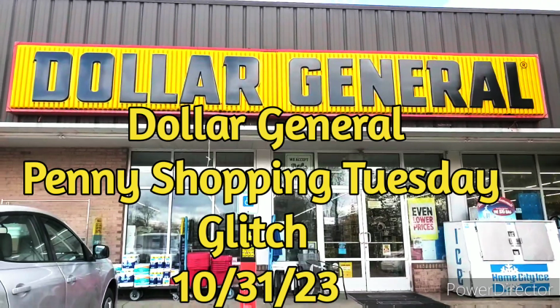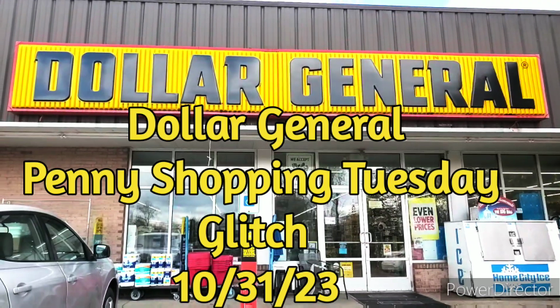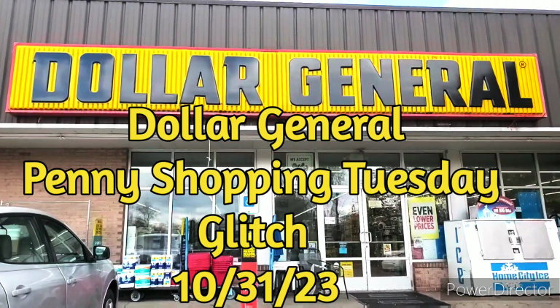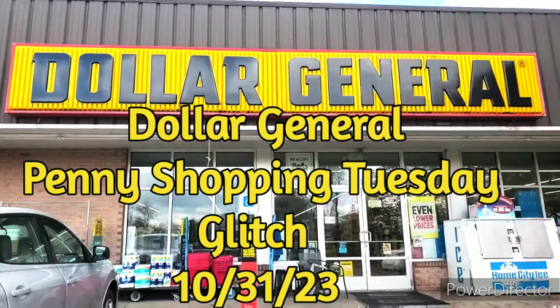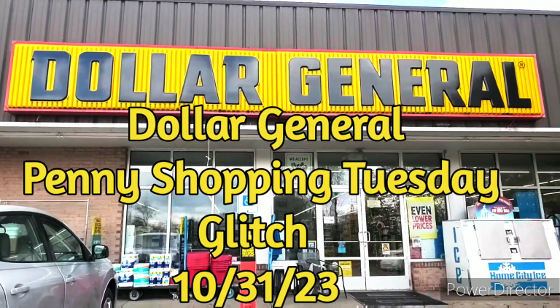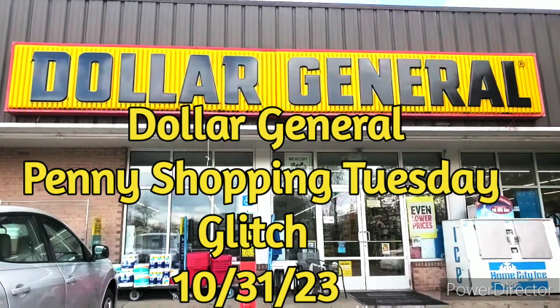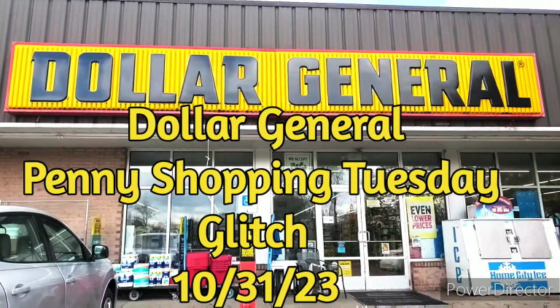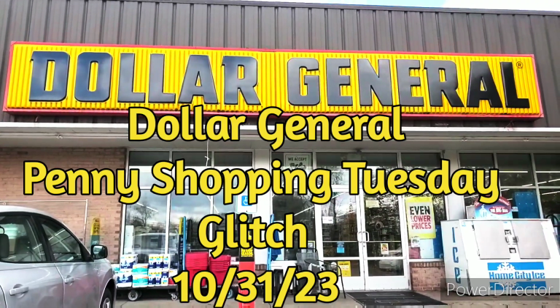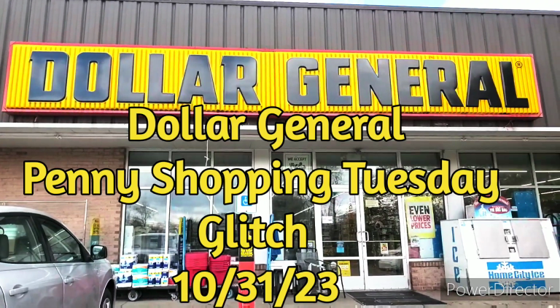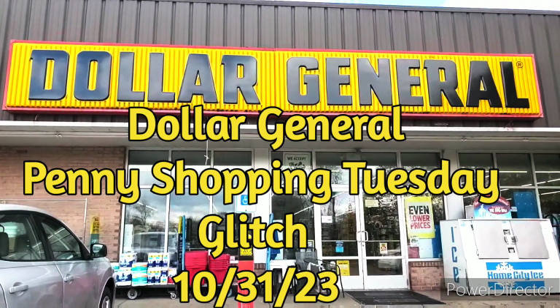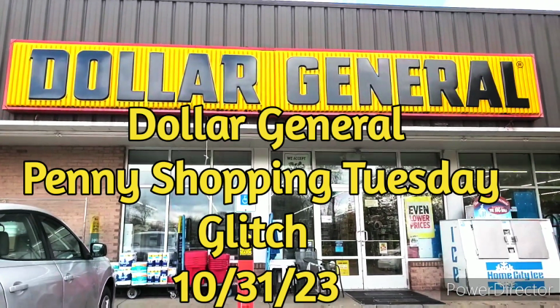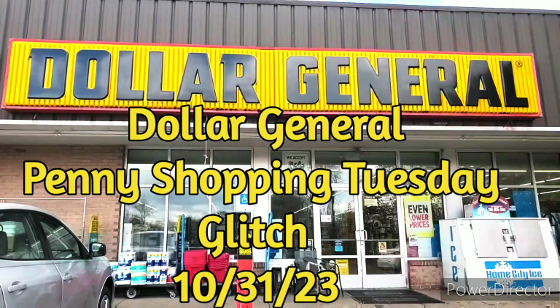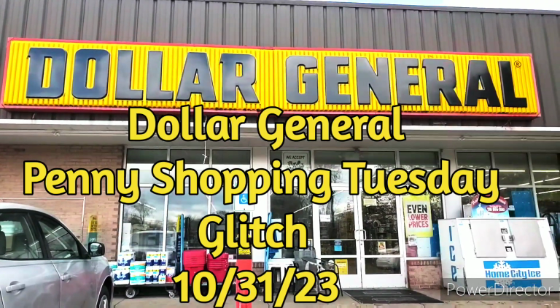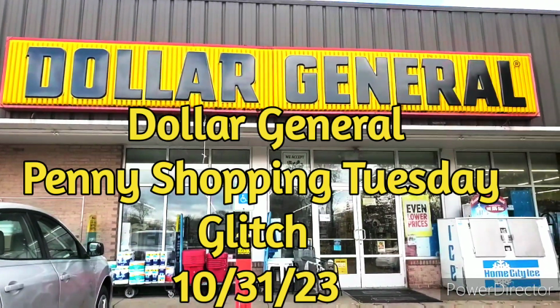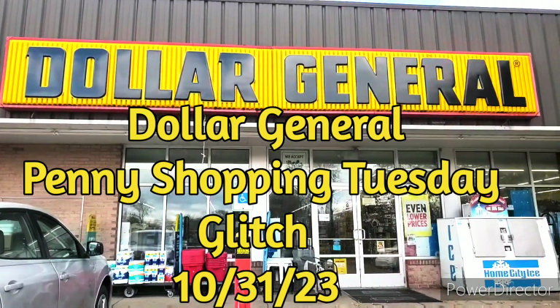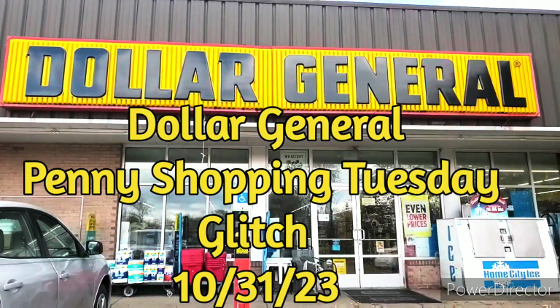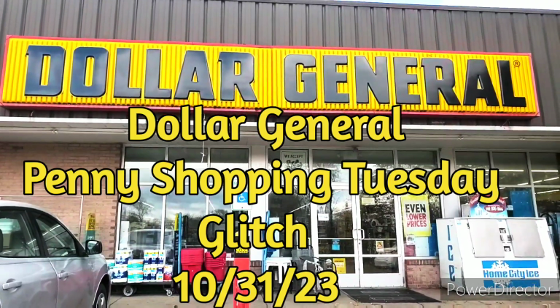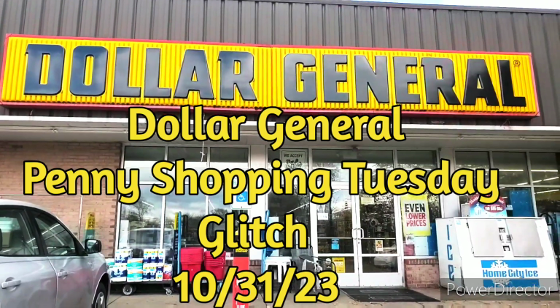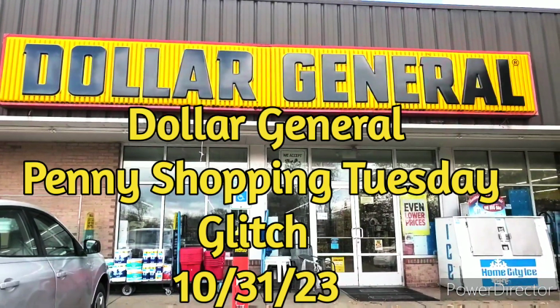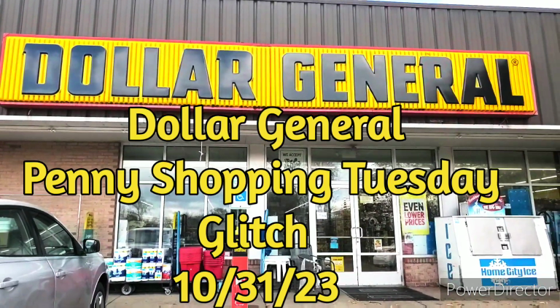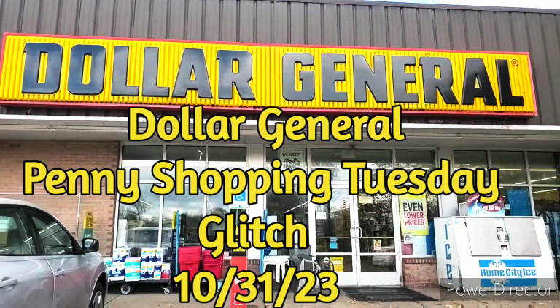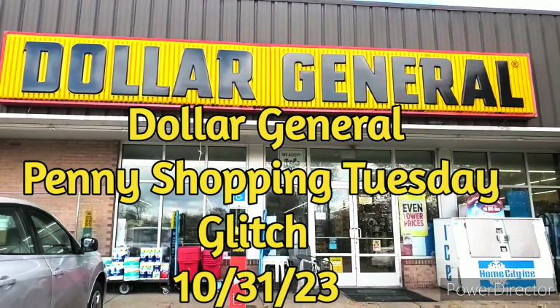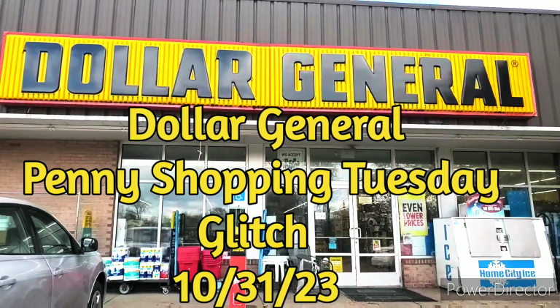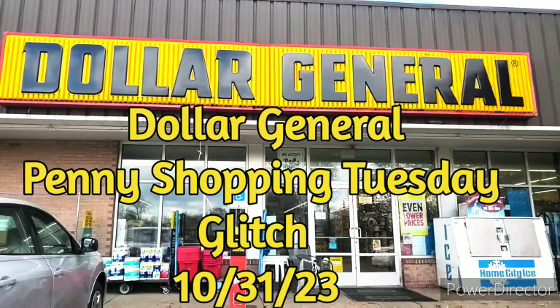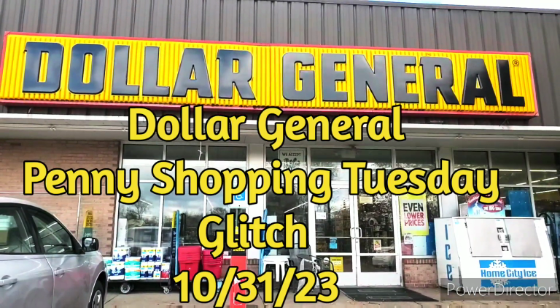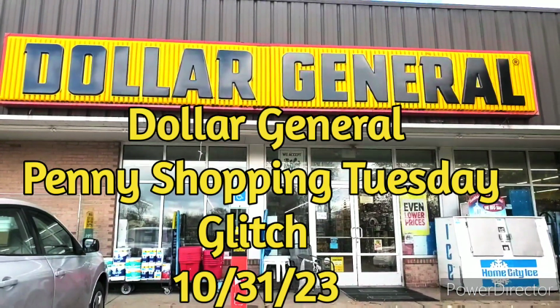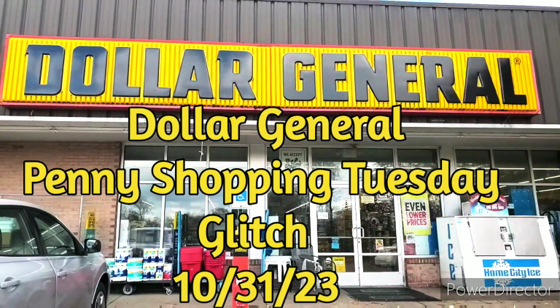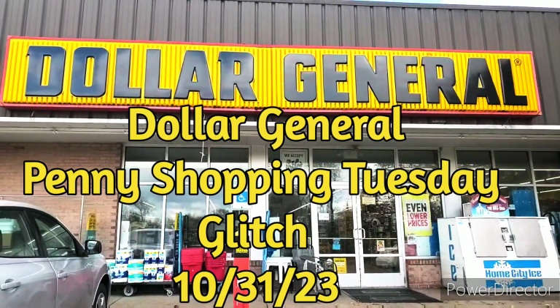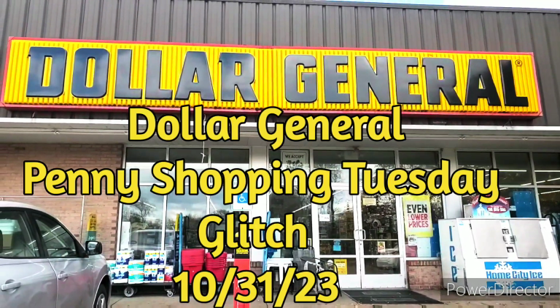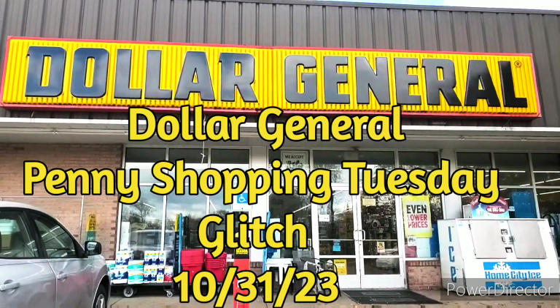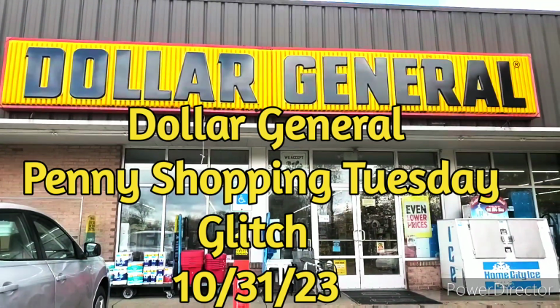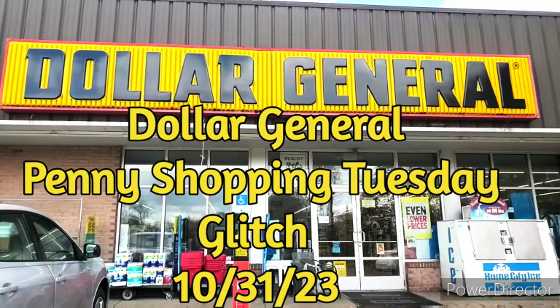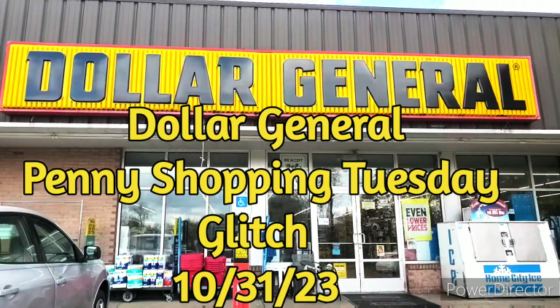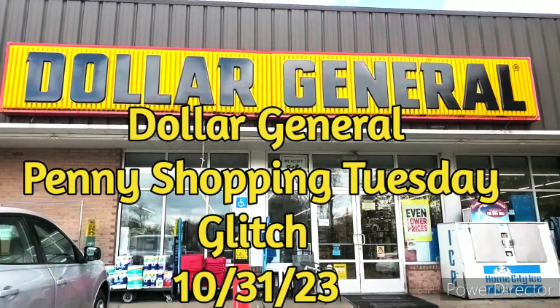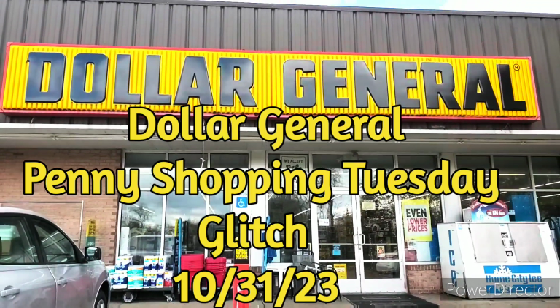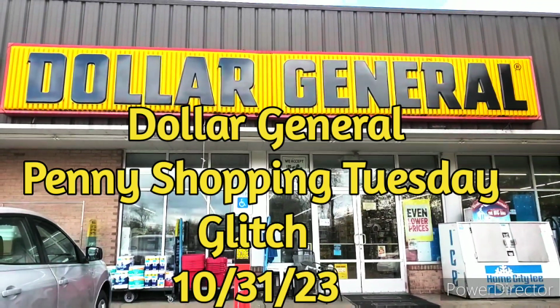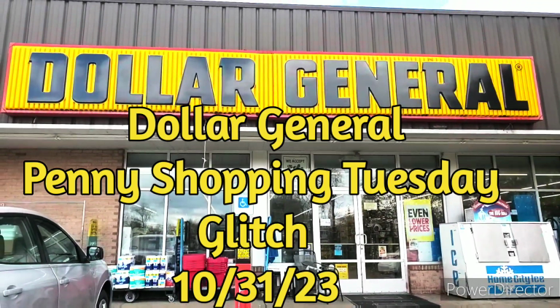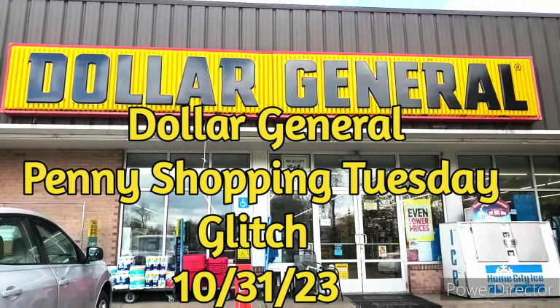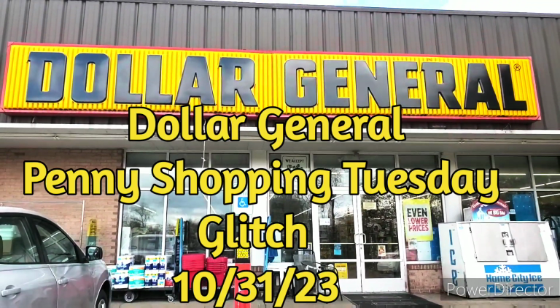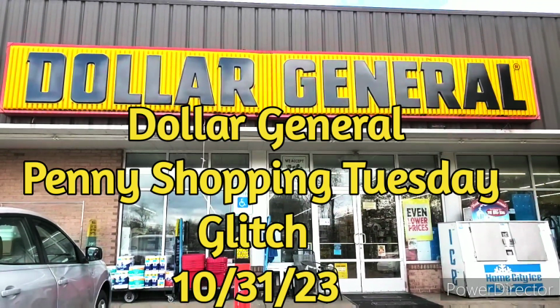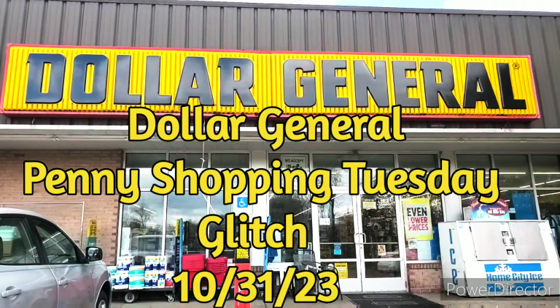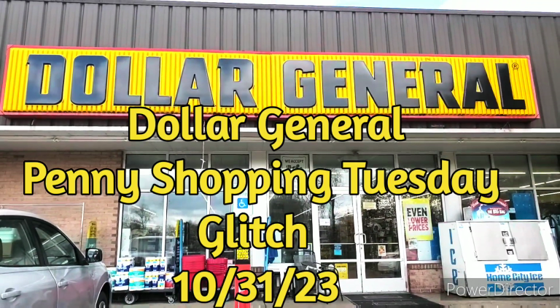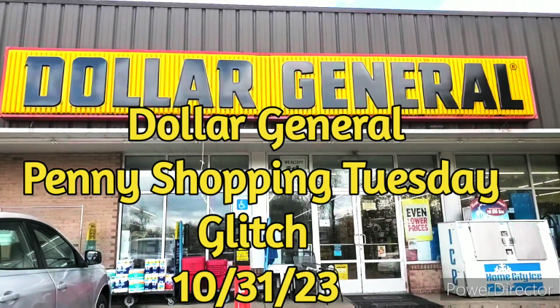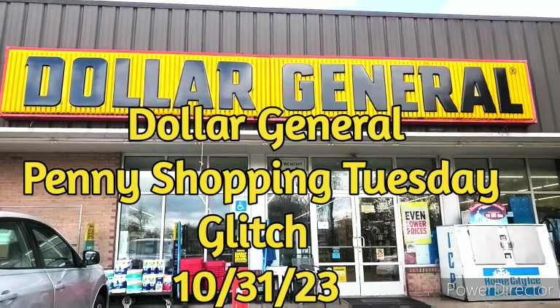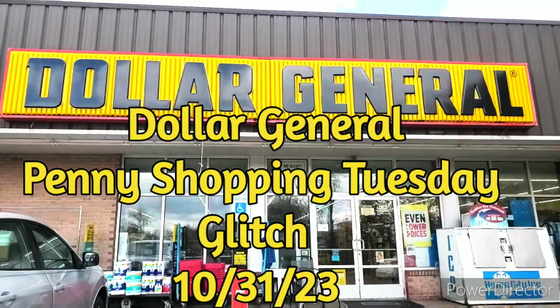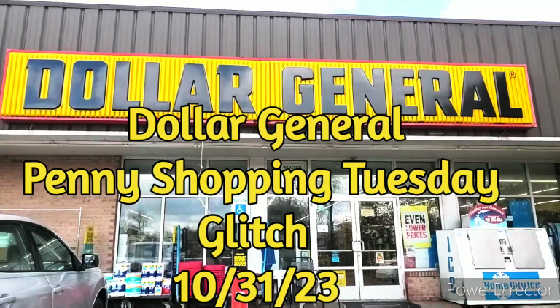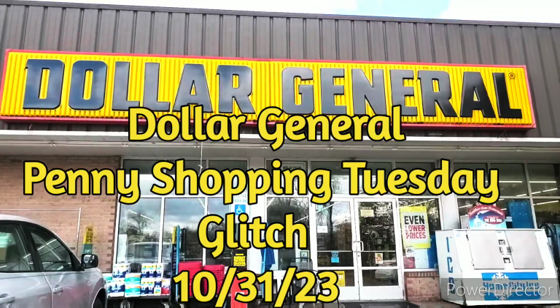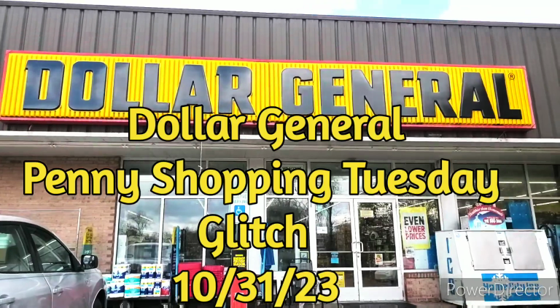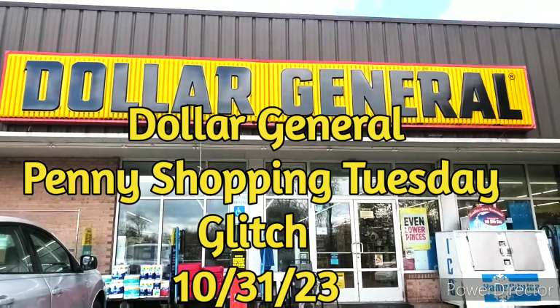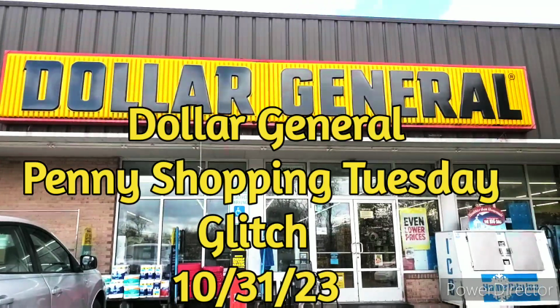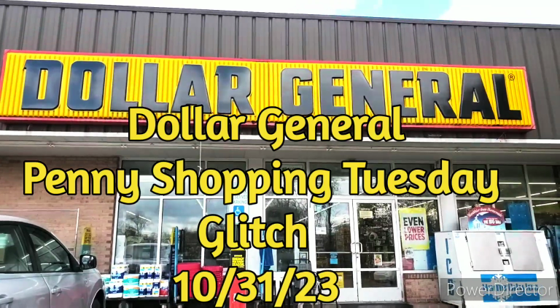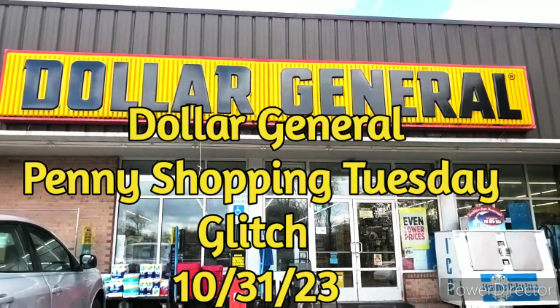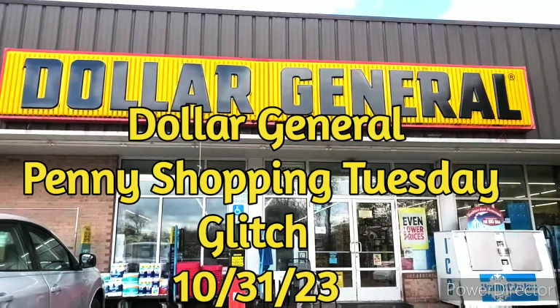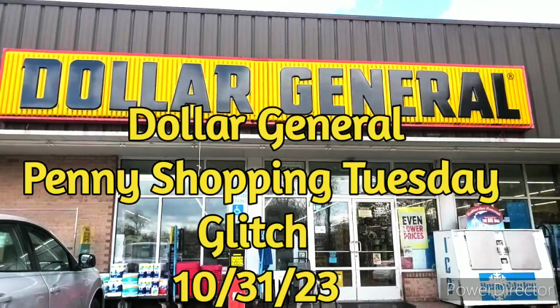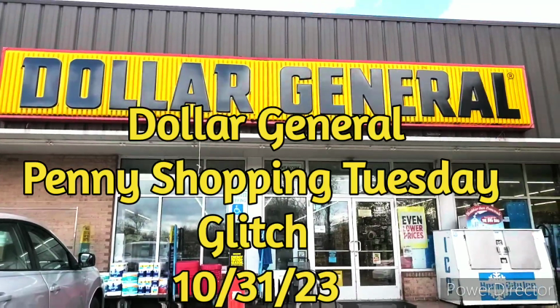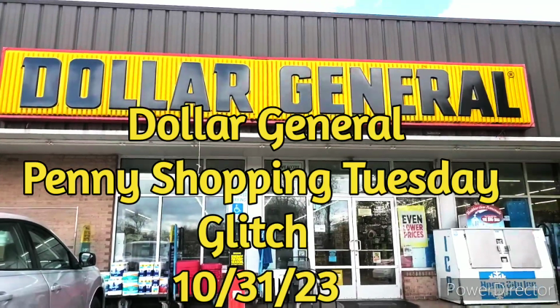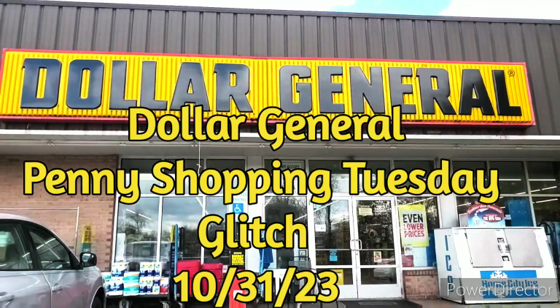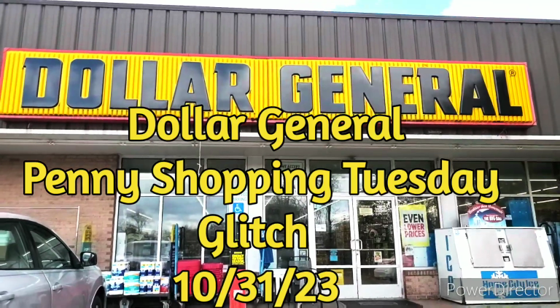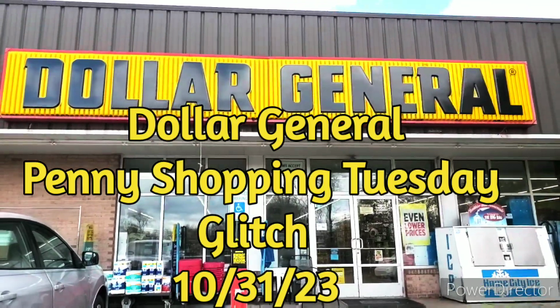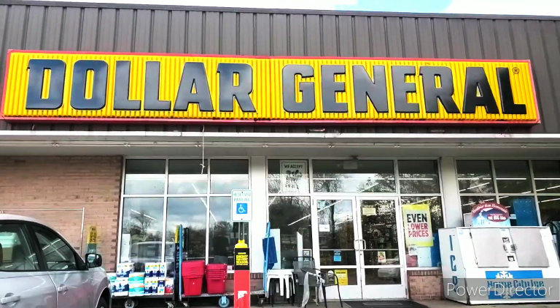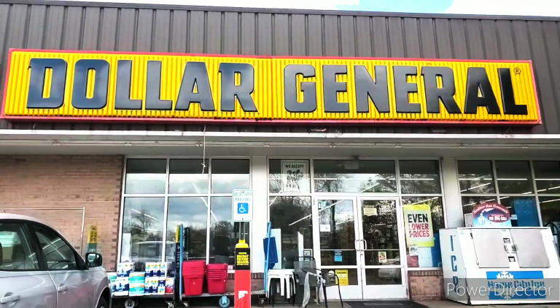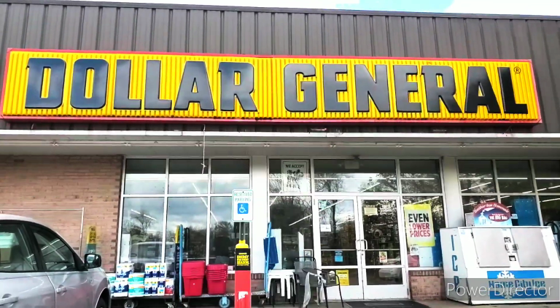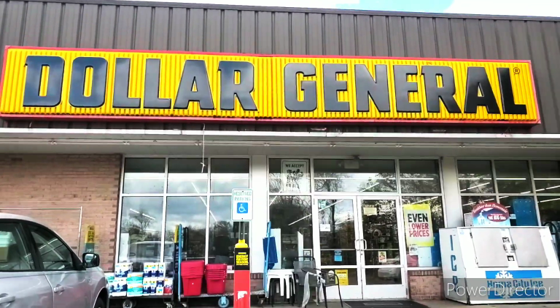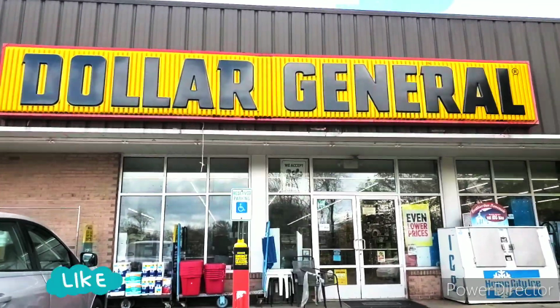Hey guys, welcome to Priscilla's Budgets. I'm Priscilla. If you're new, please subscribe, like, comment, share, and hit that bell notification for my next video.